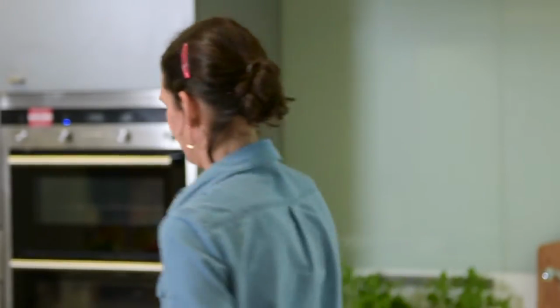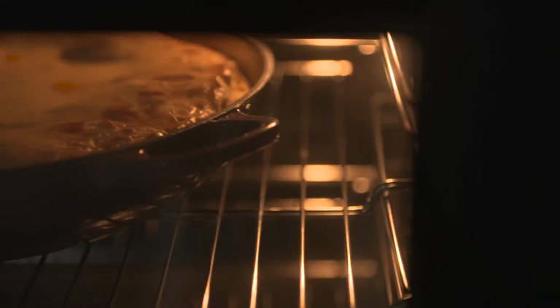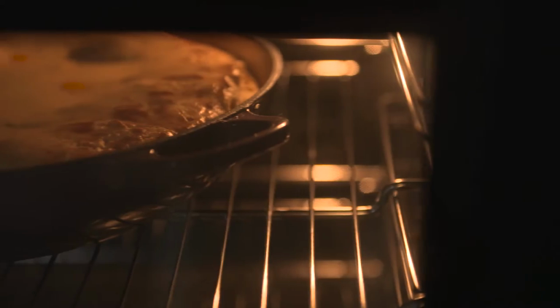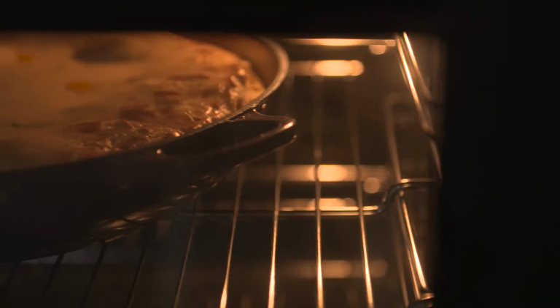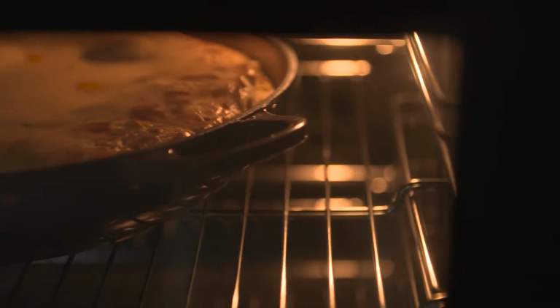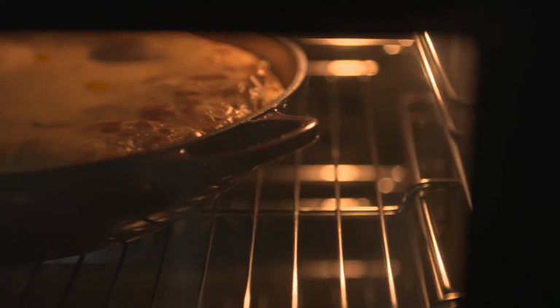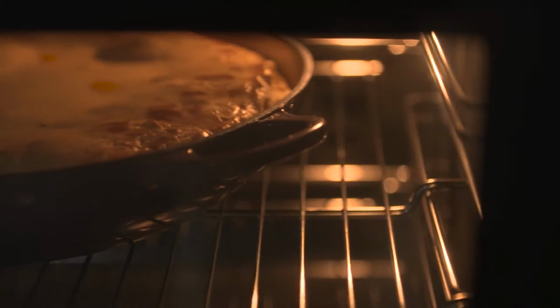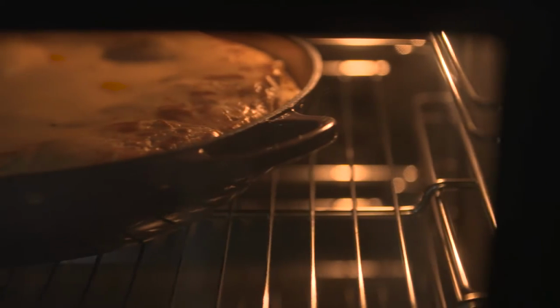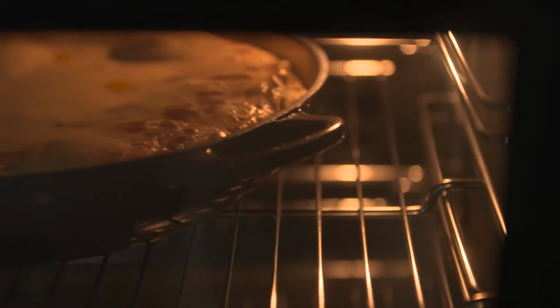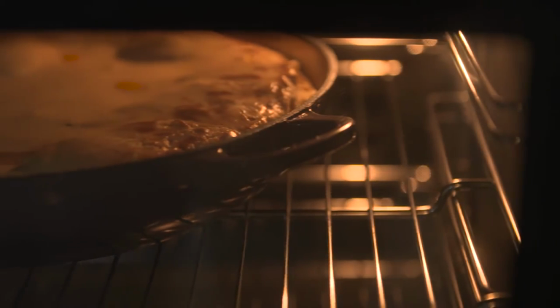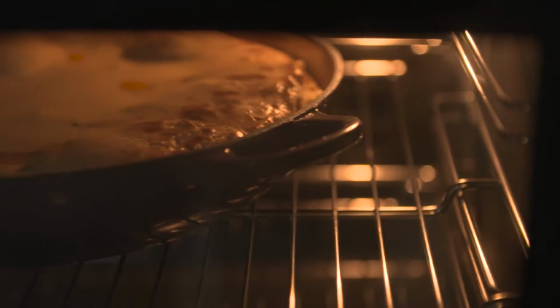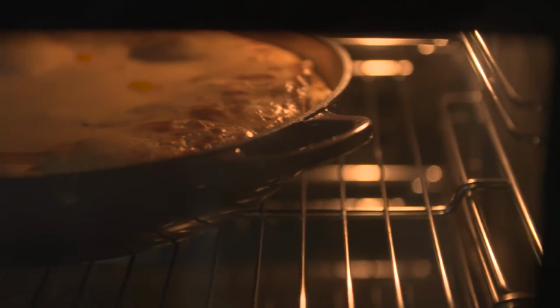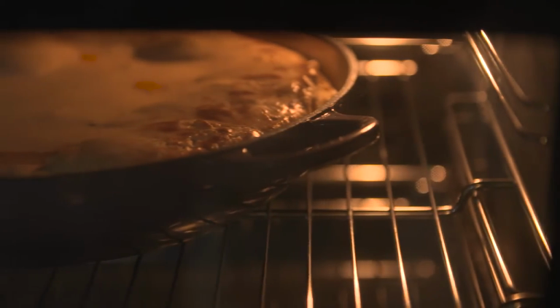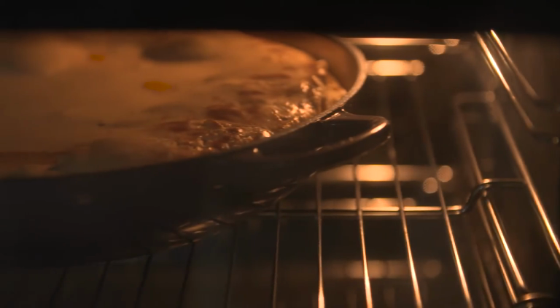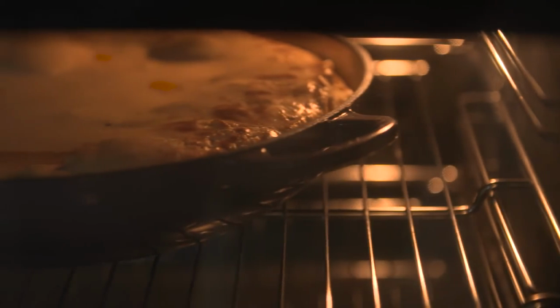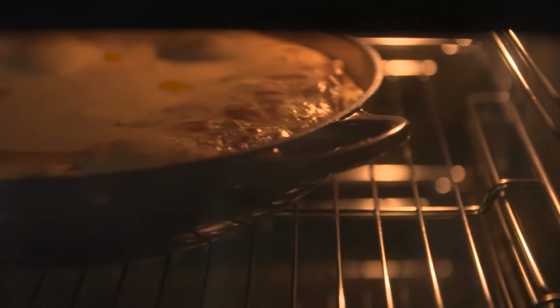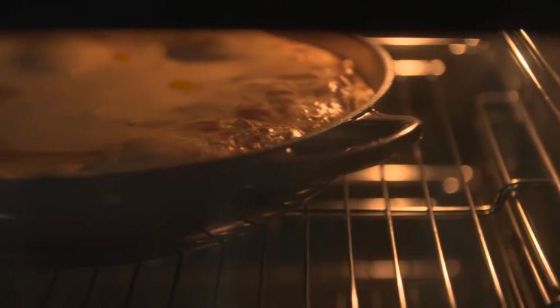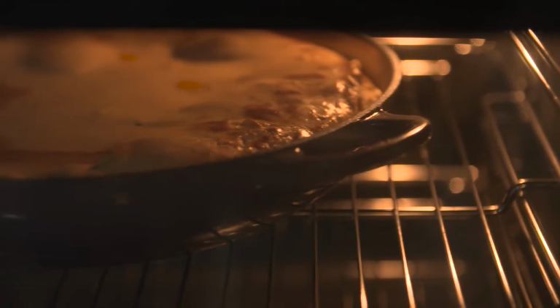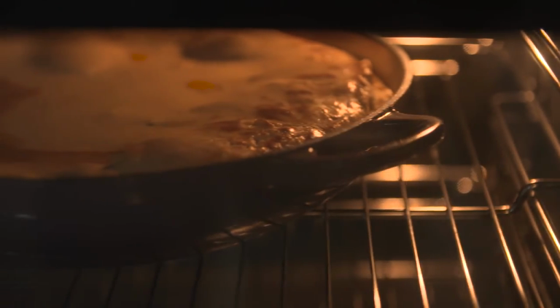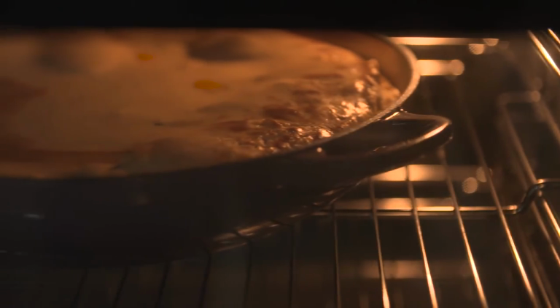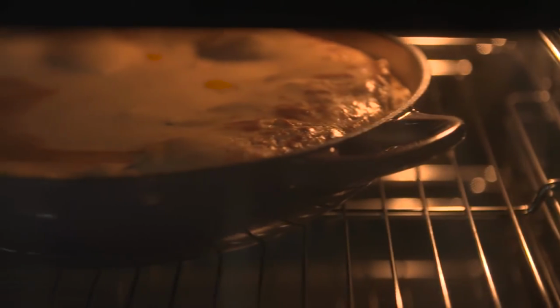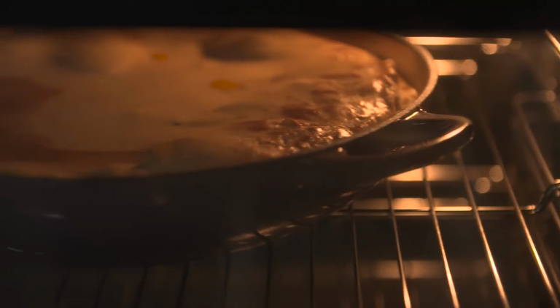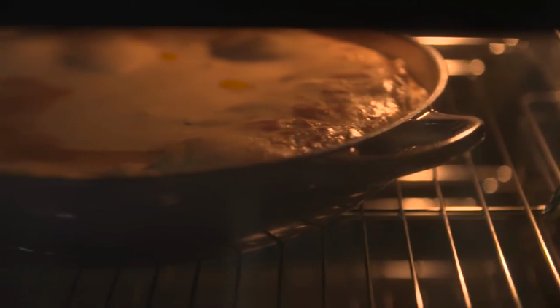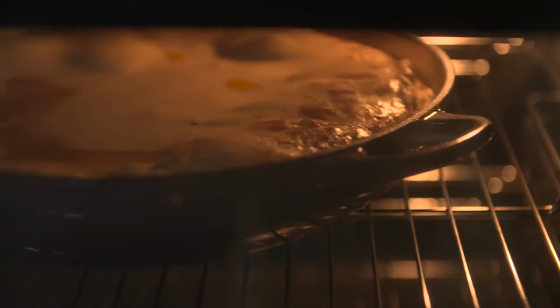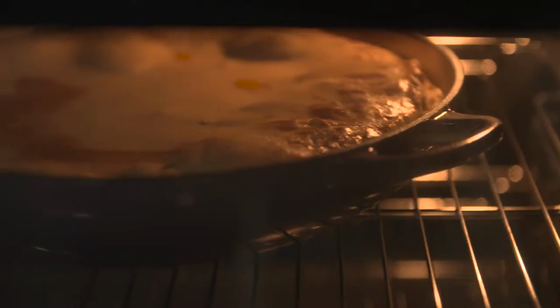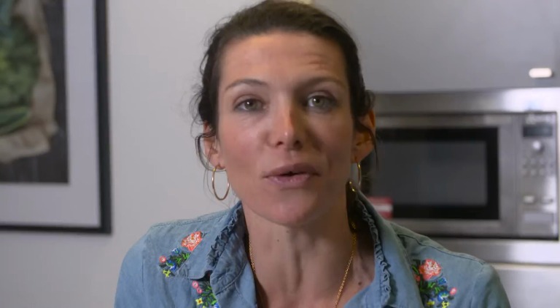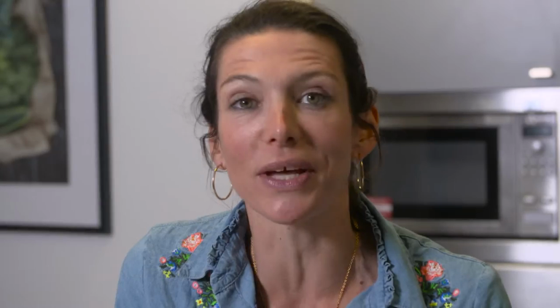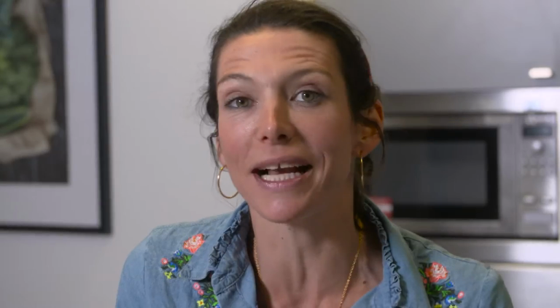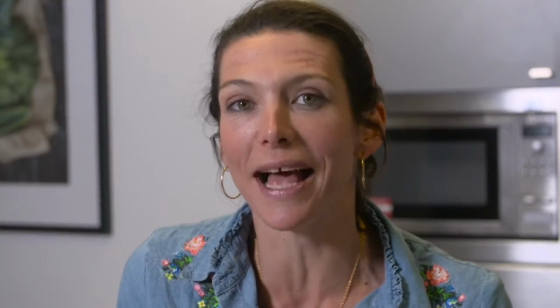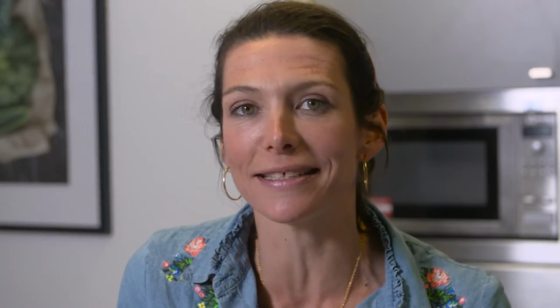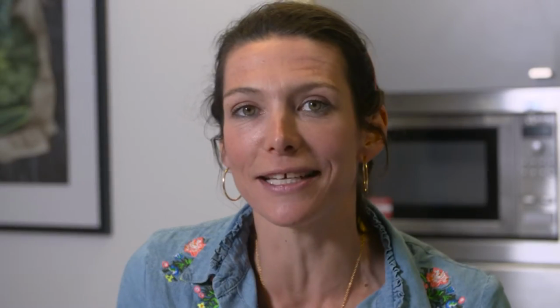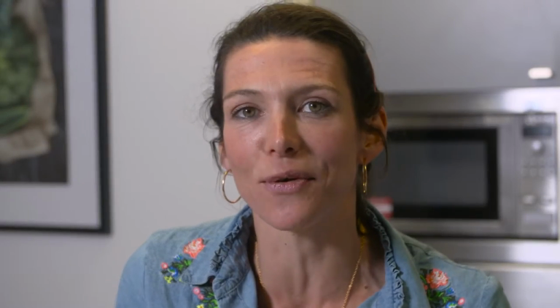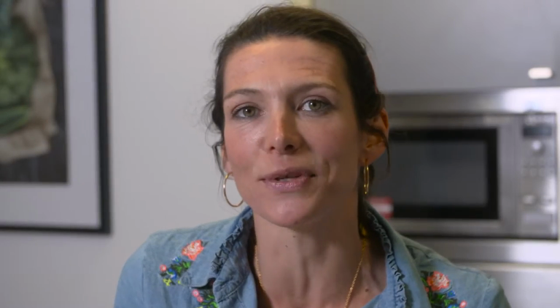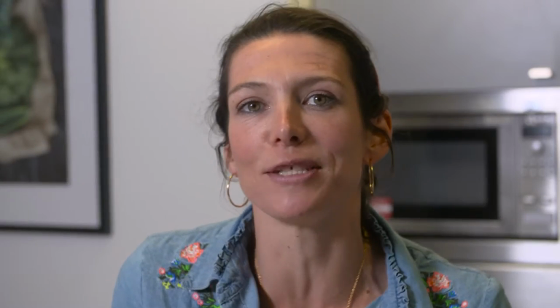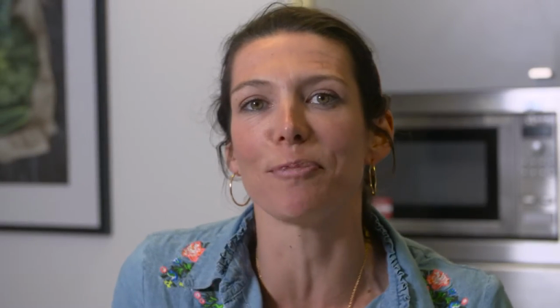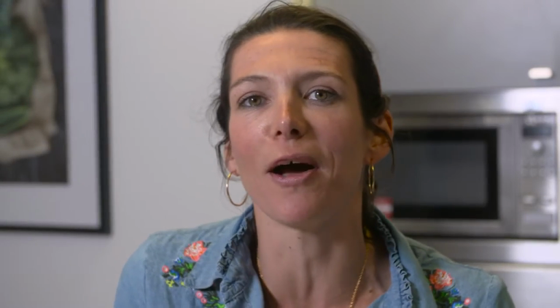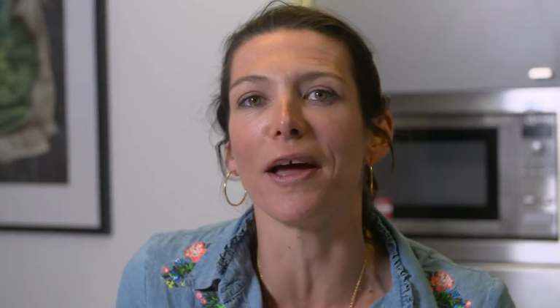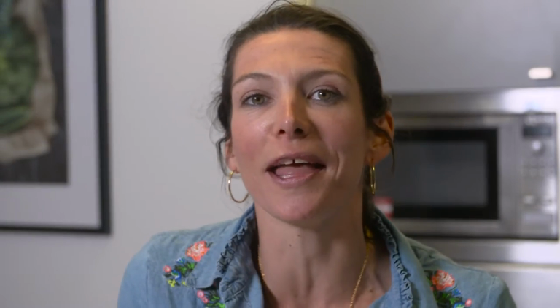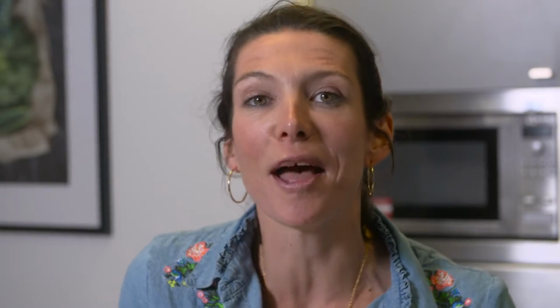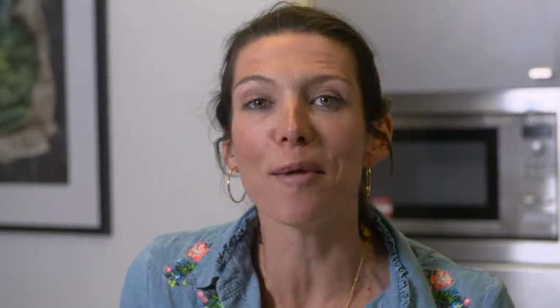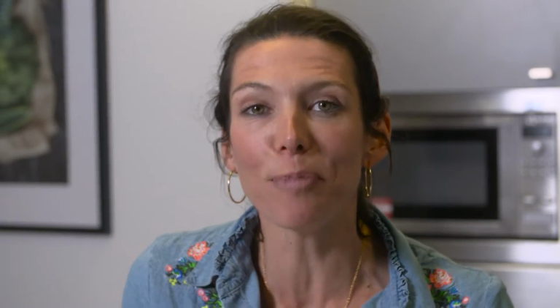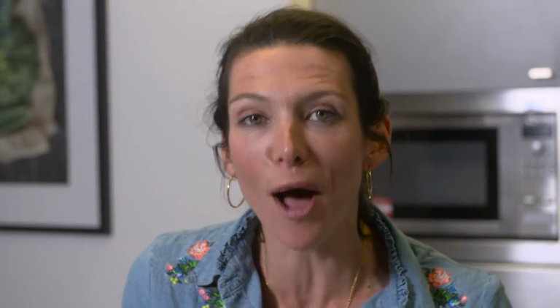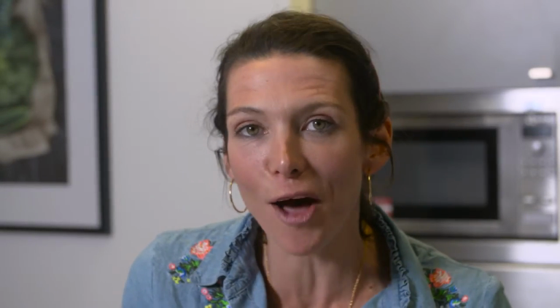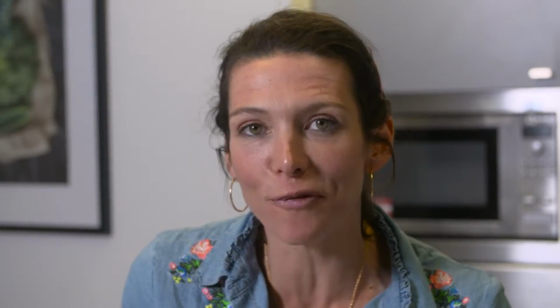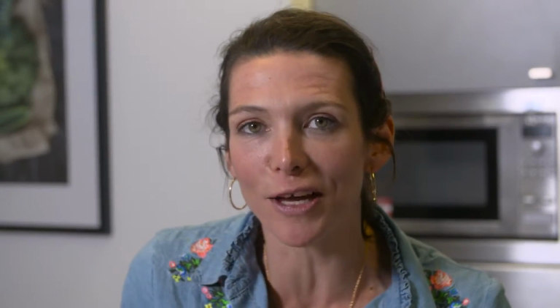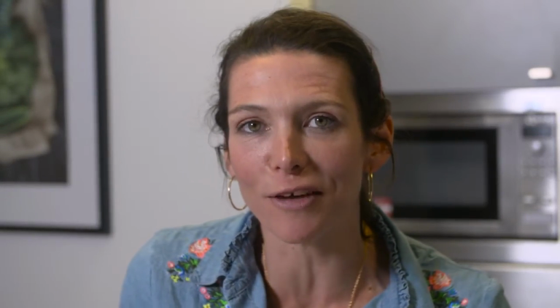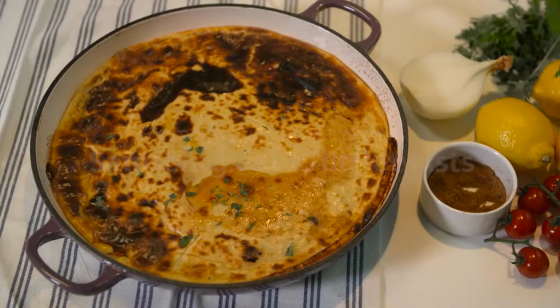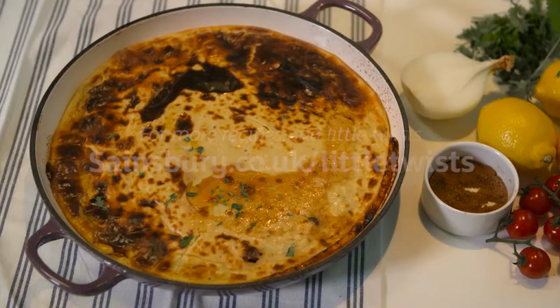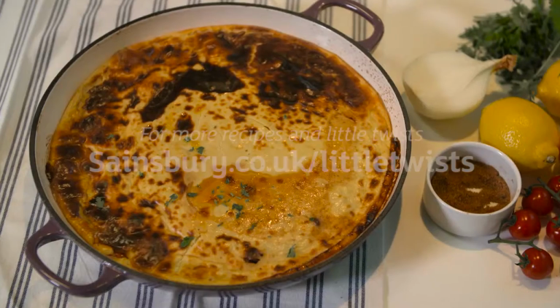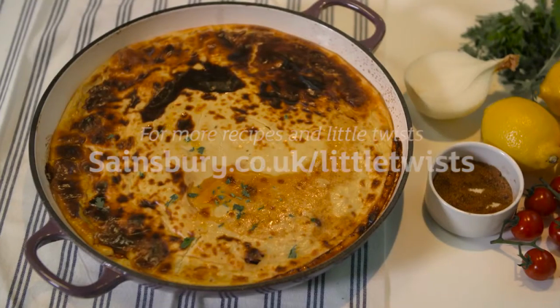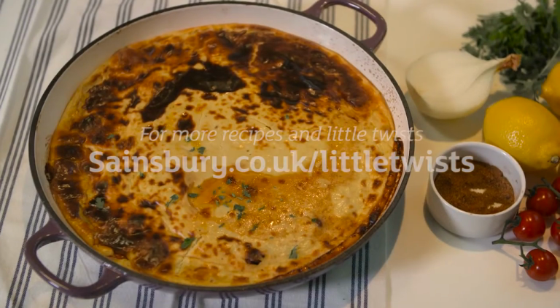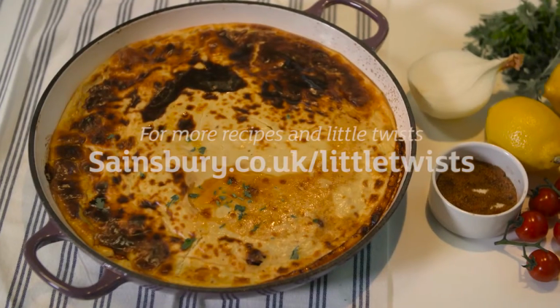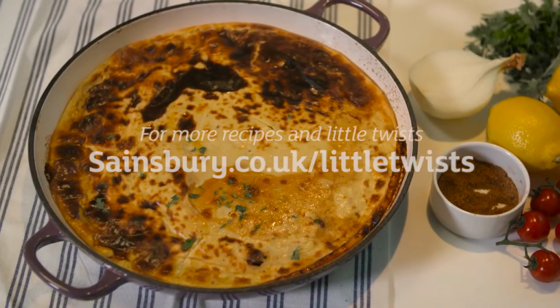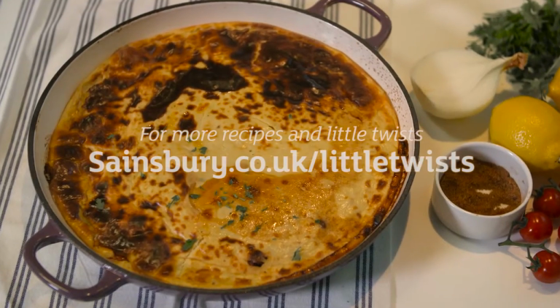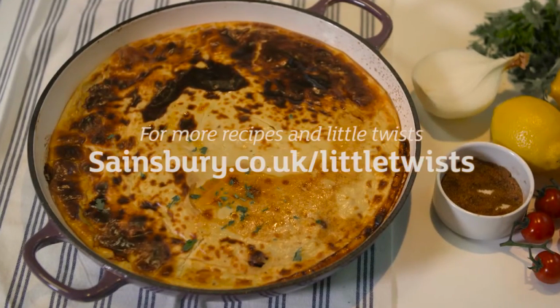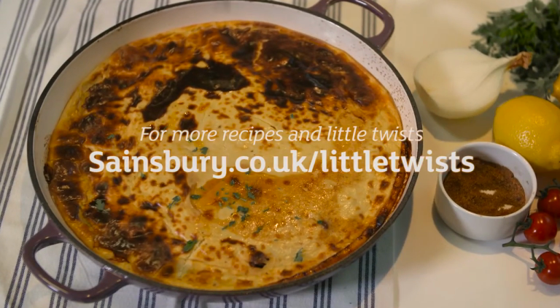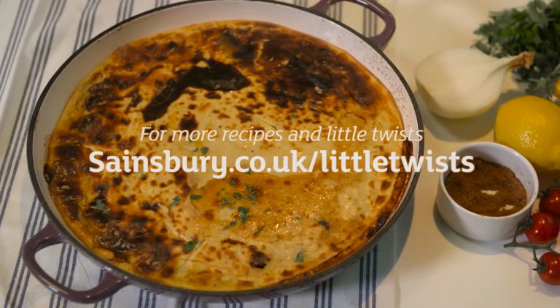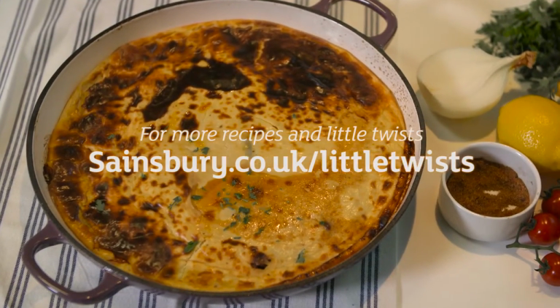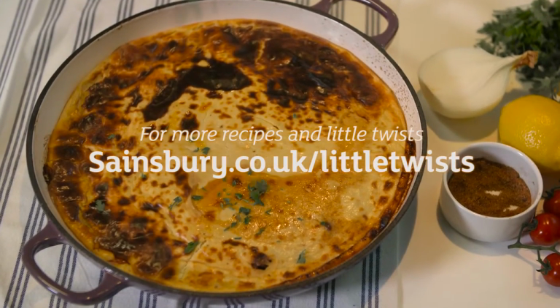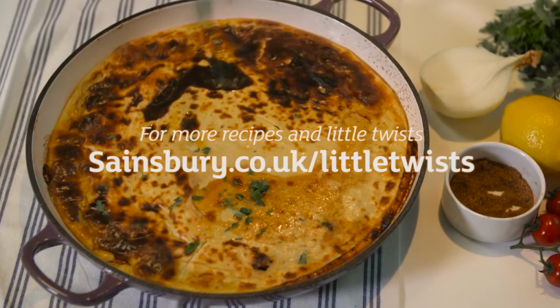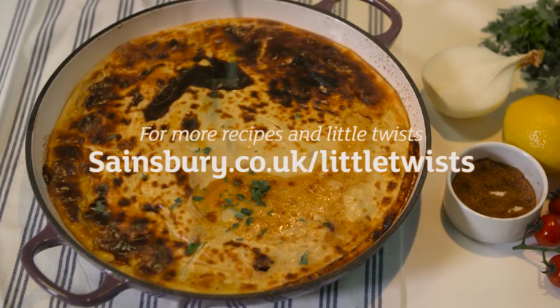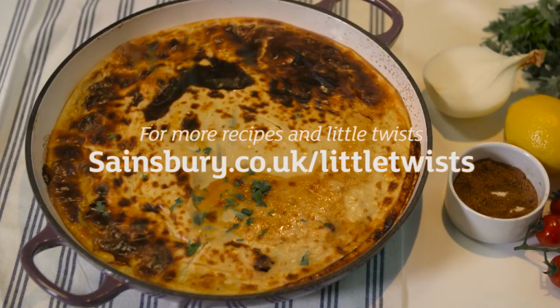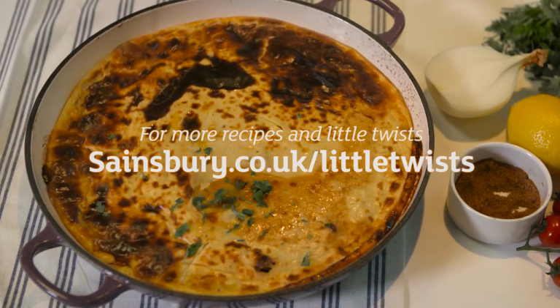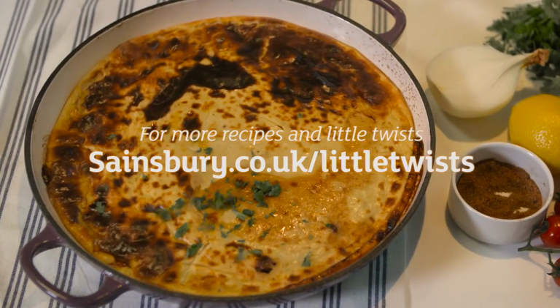And there is my little Middle Eastern twist on a classic cottage pie. Perfect for transforming your everyday dinners.